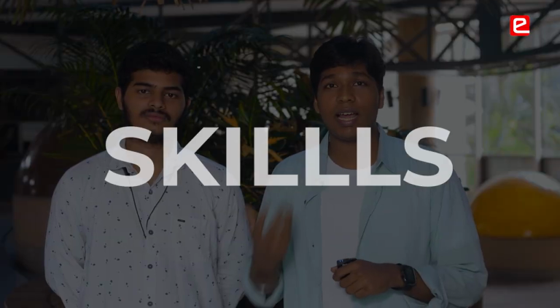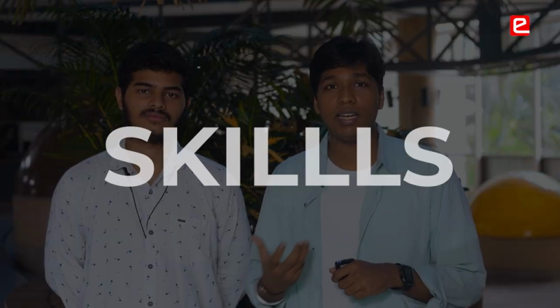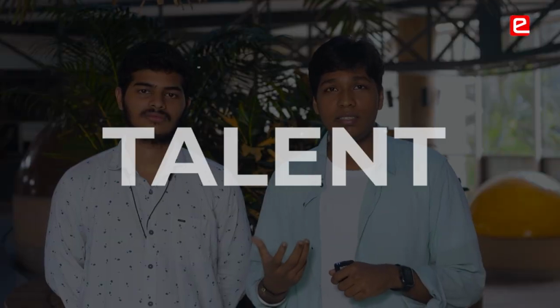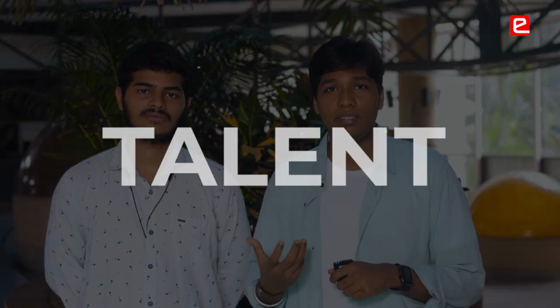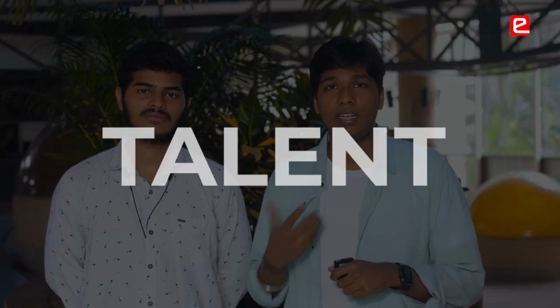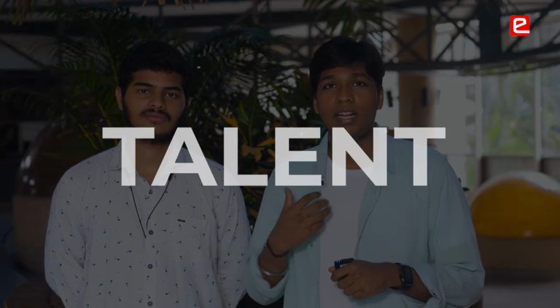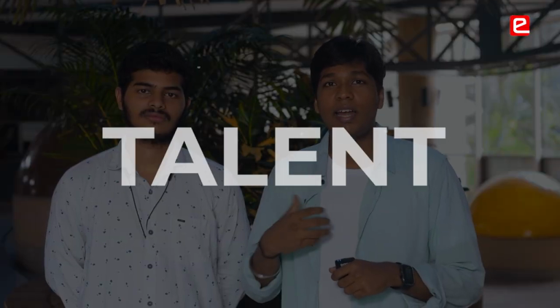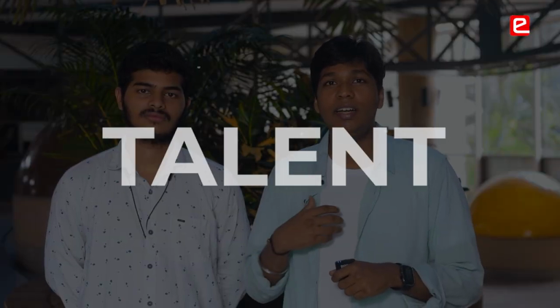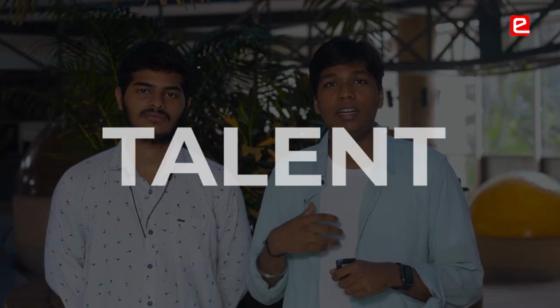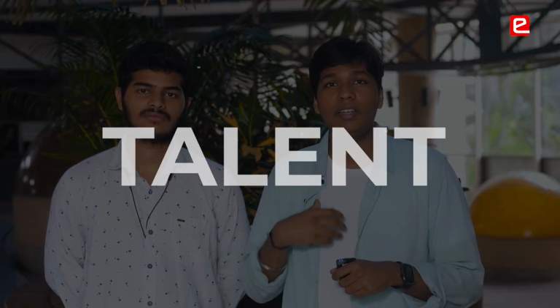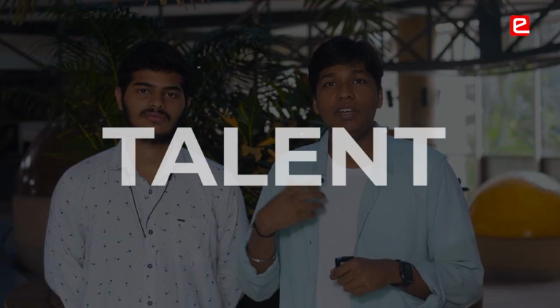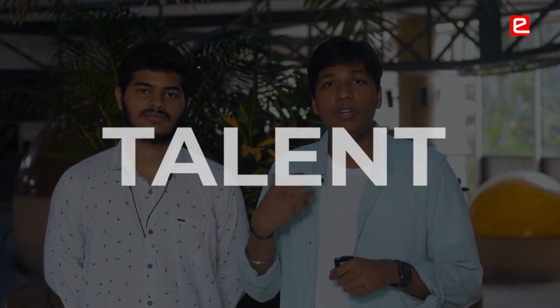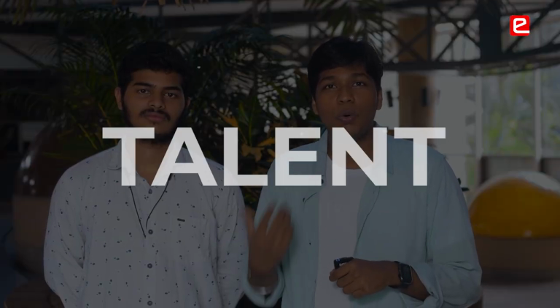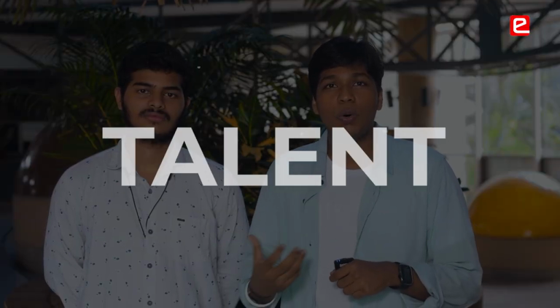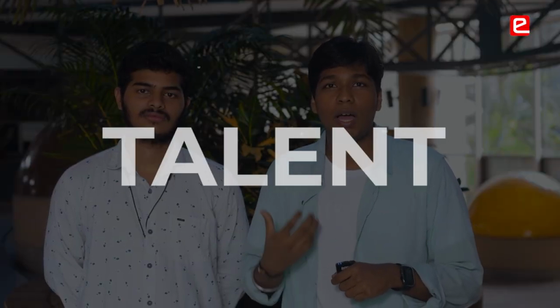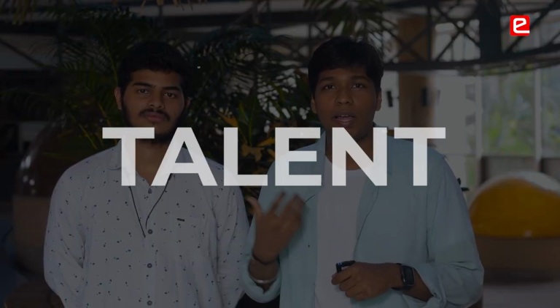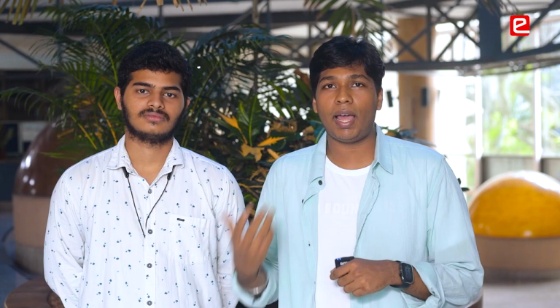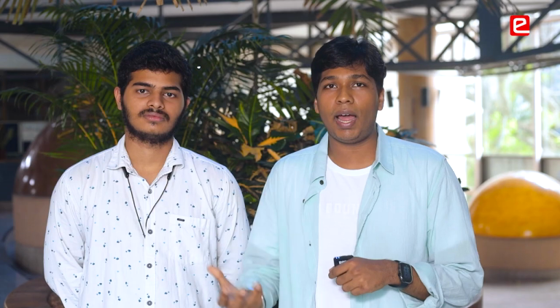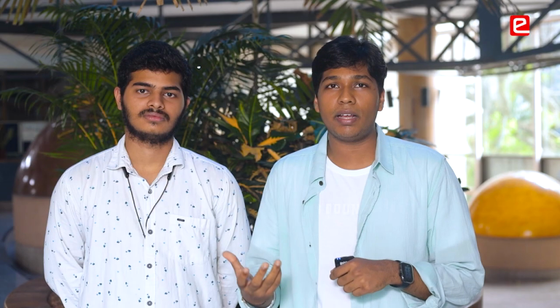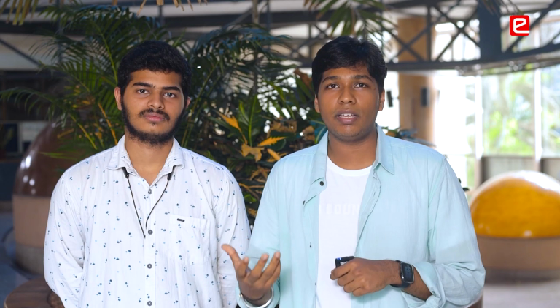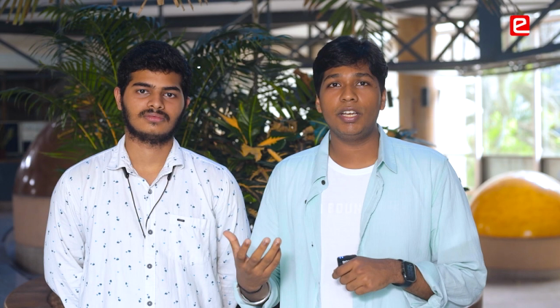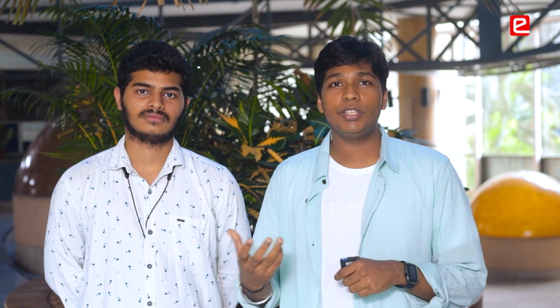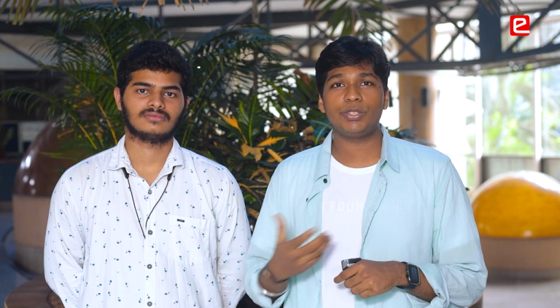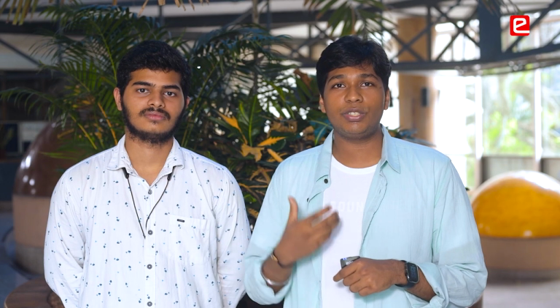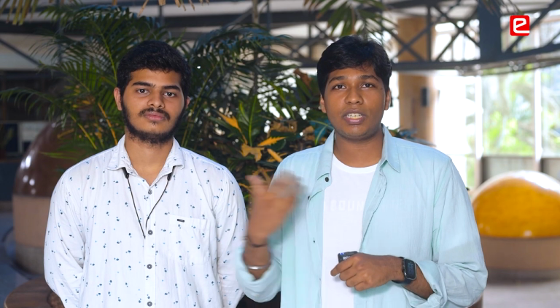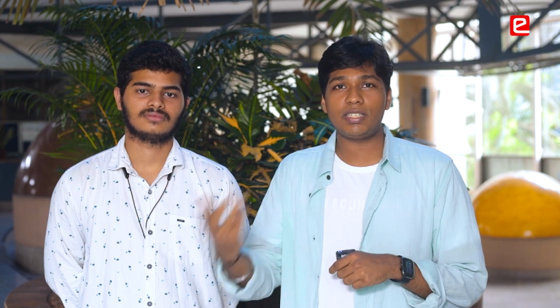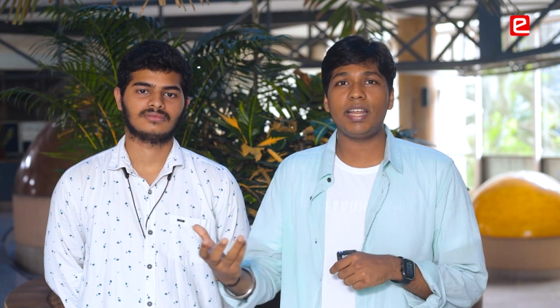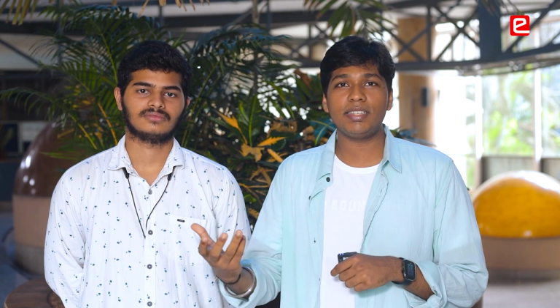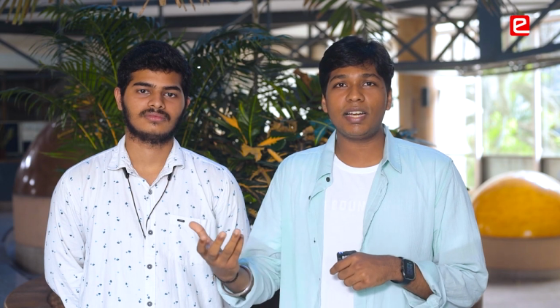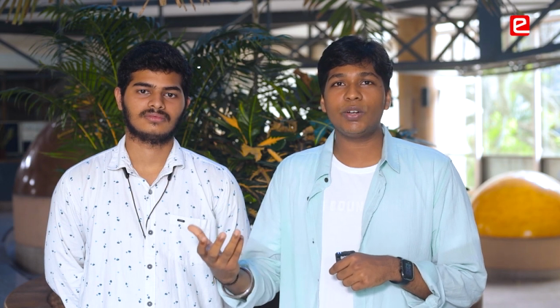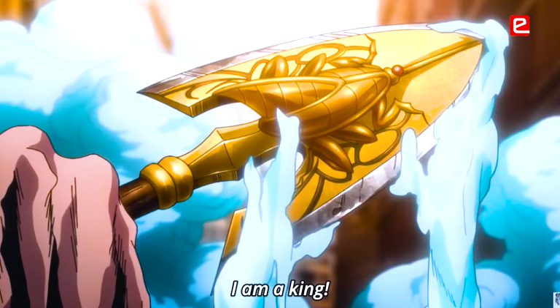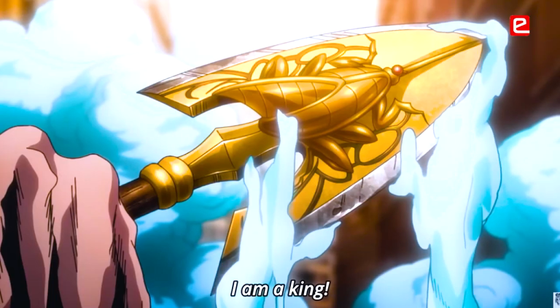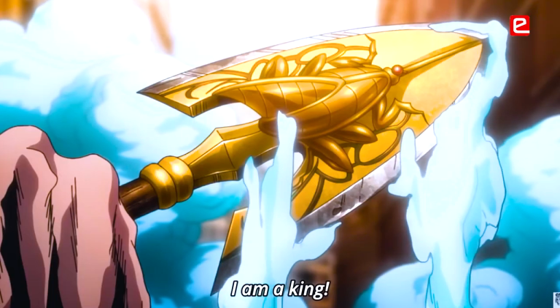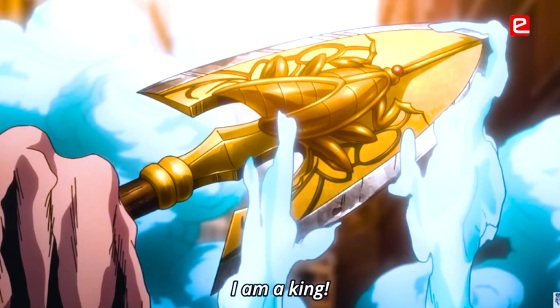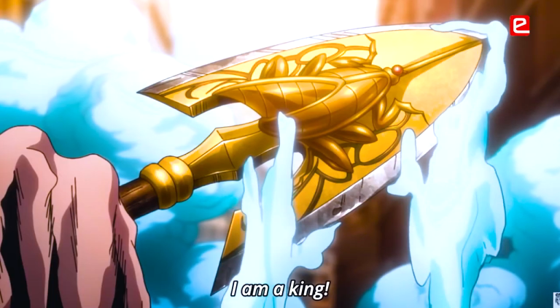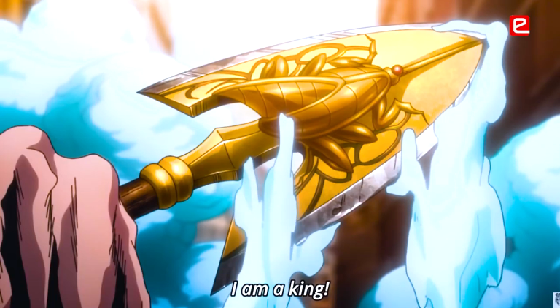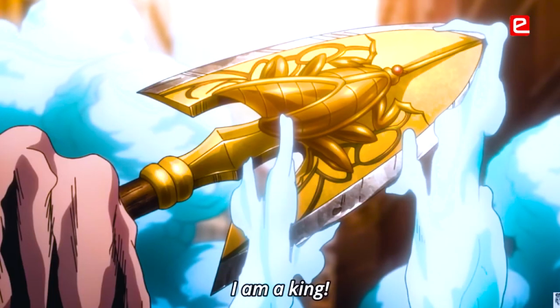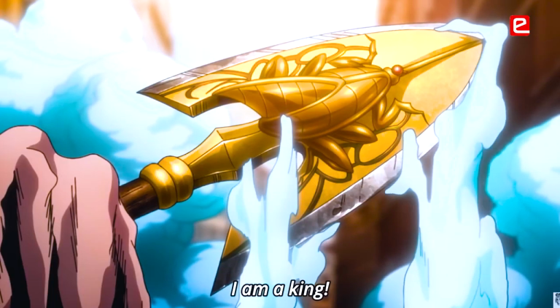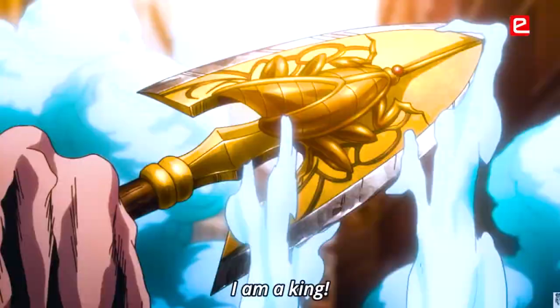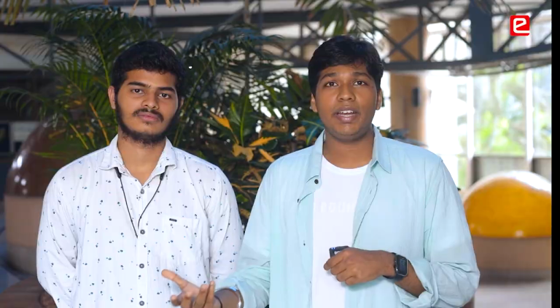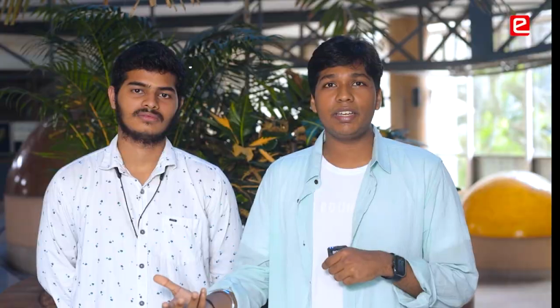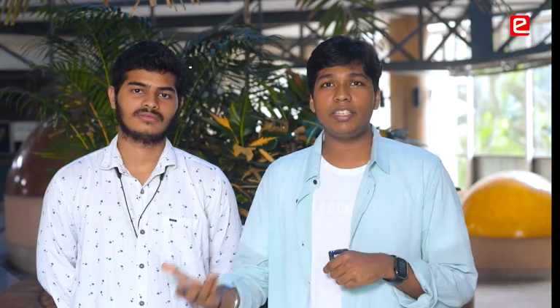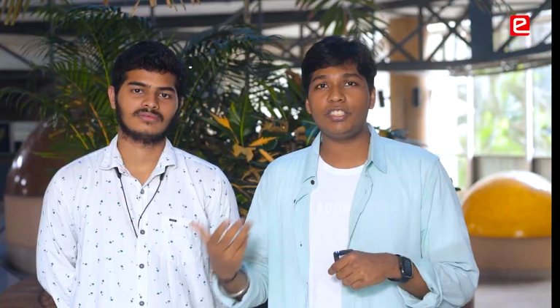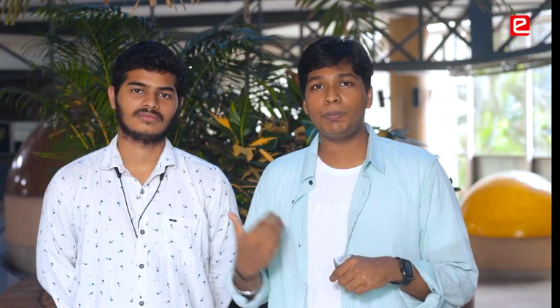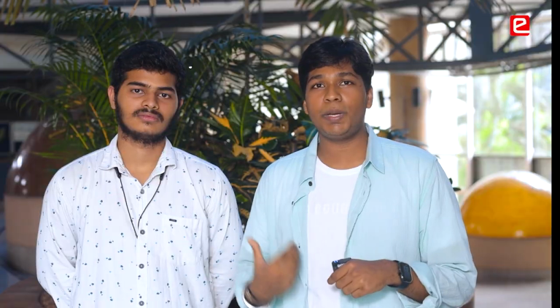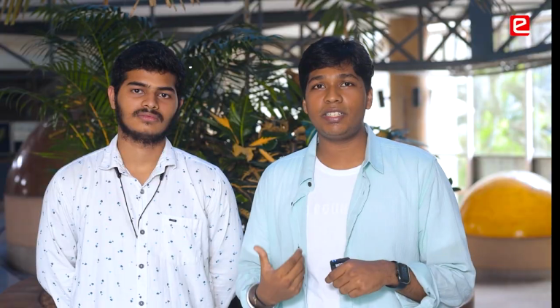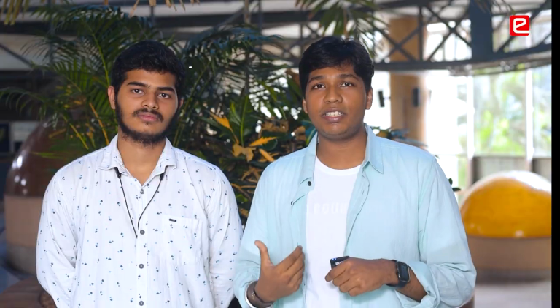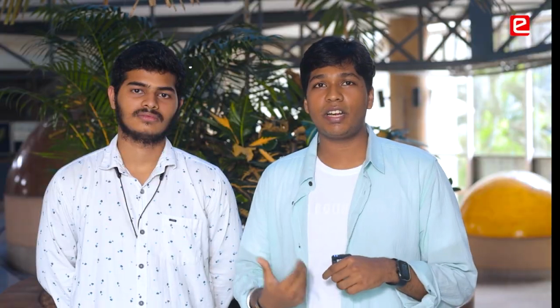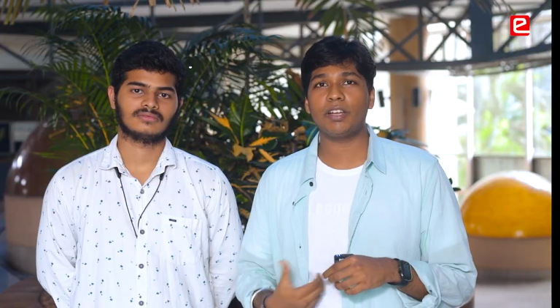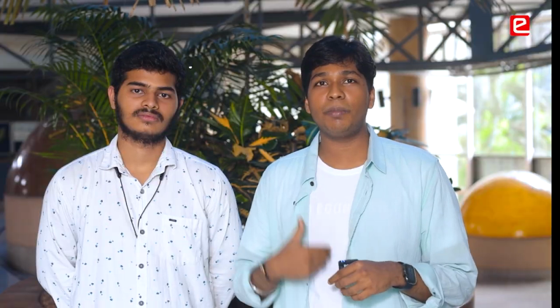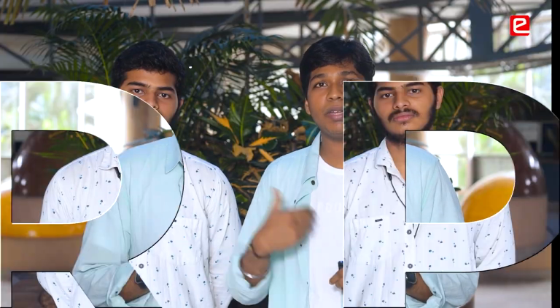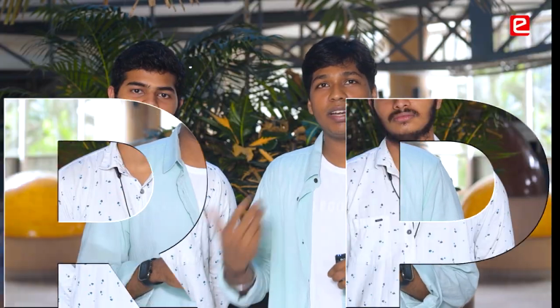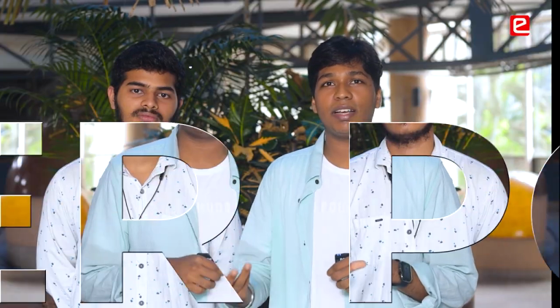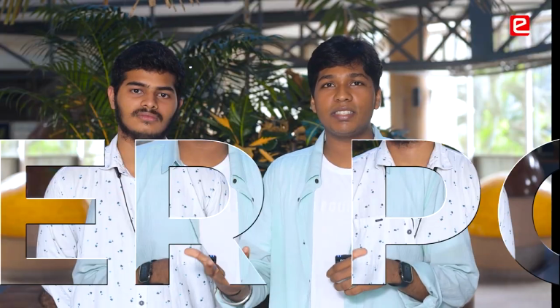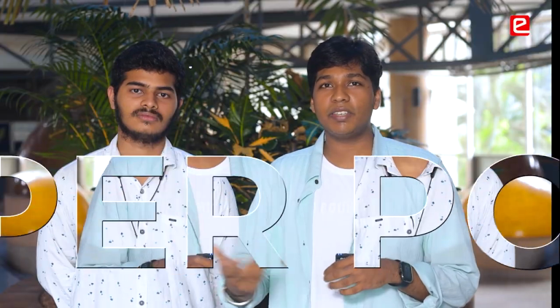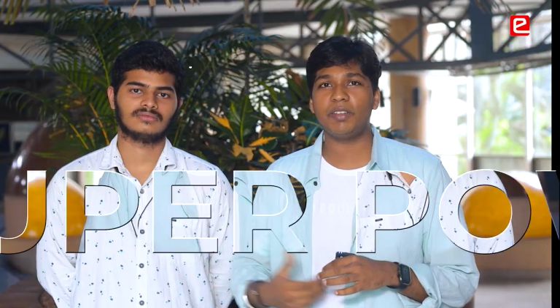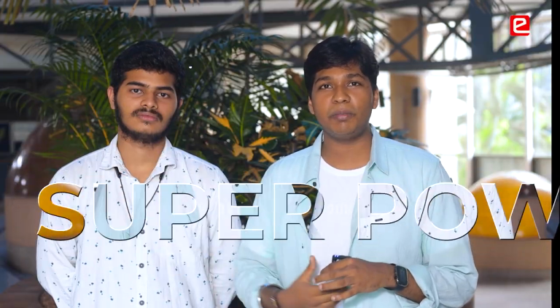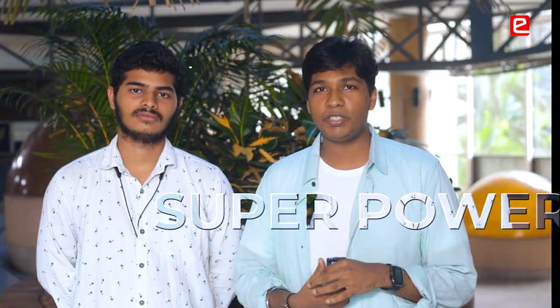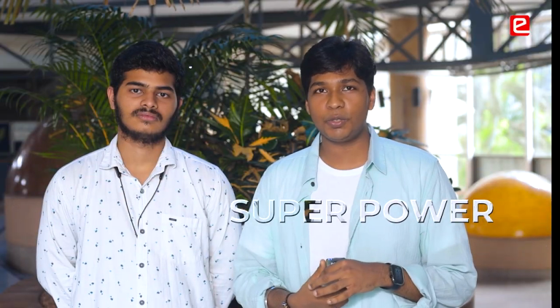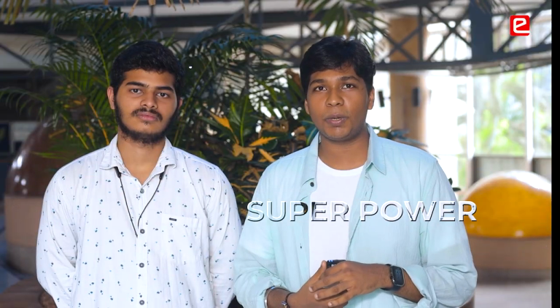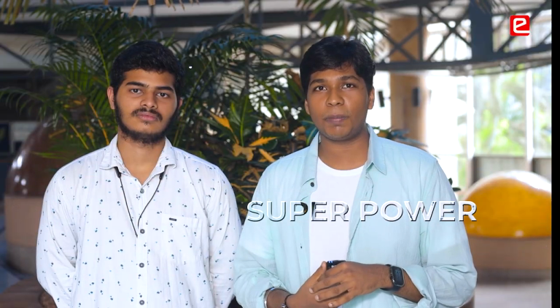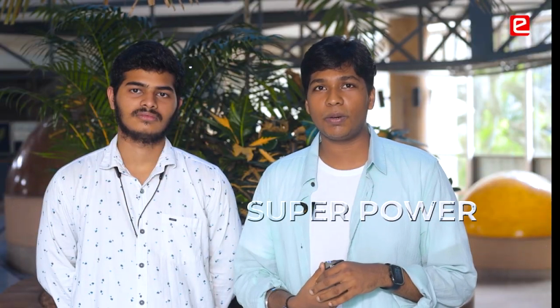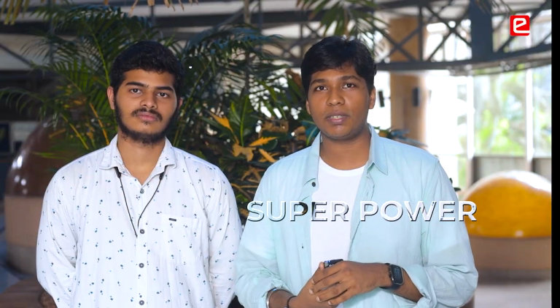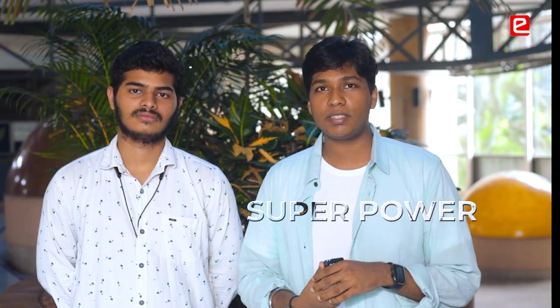Talents that I didn't even know I had. So just like that golden arrow, this internship has struck me and has given me superpowers.